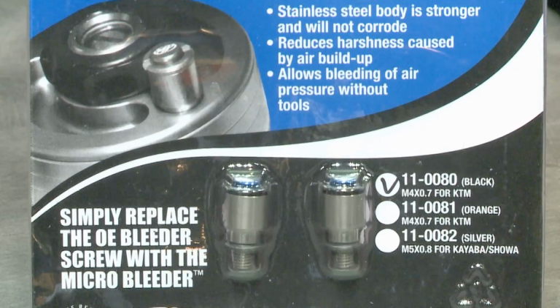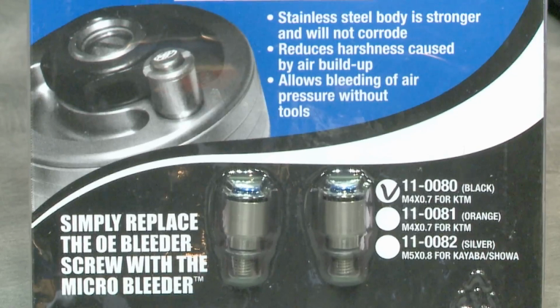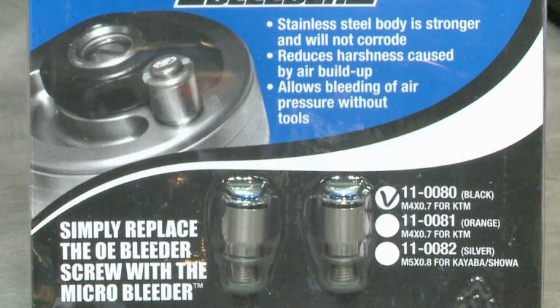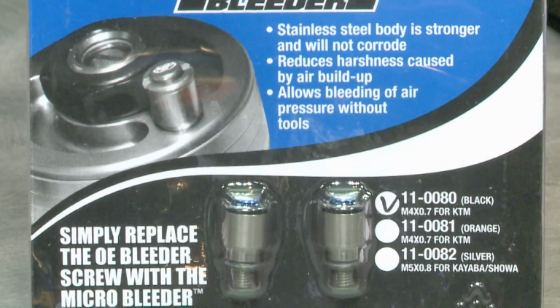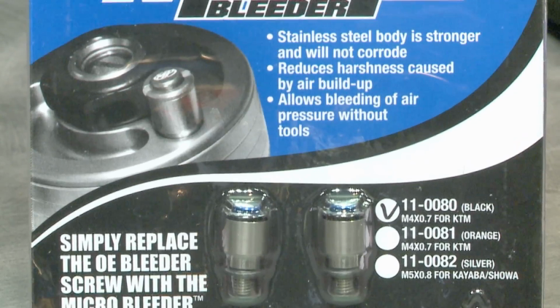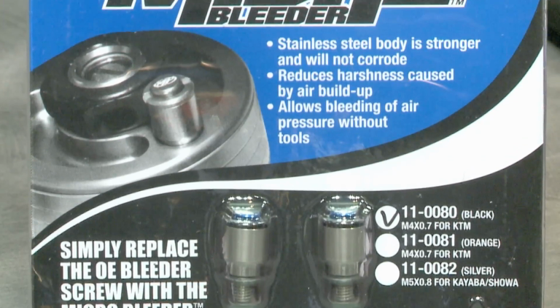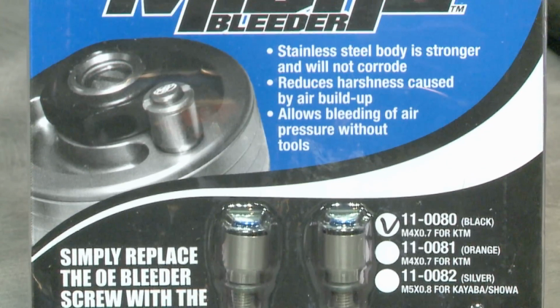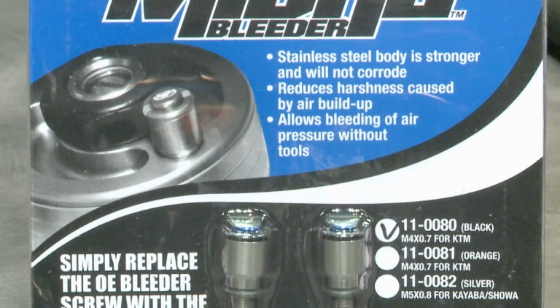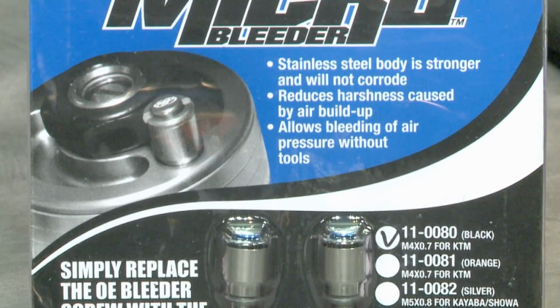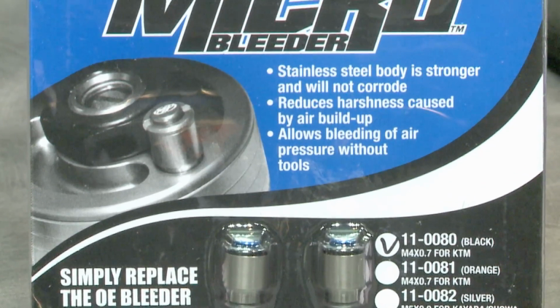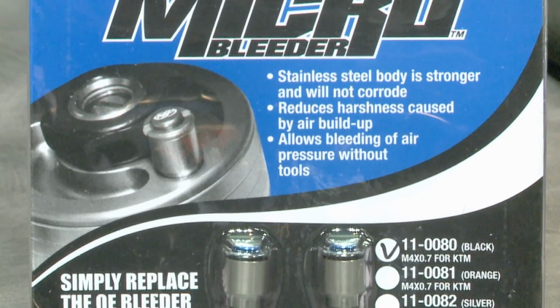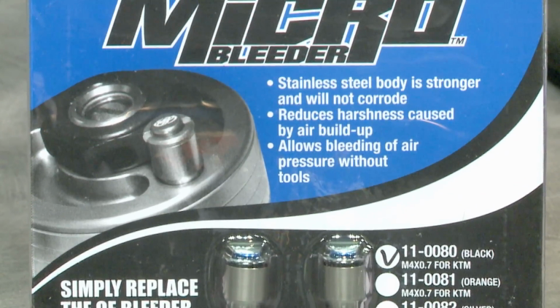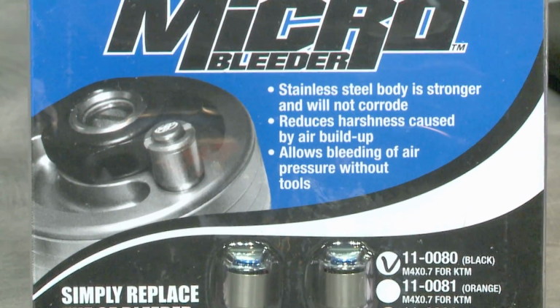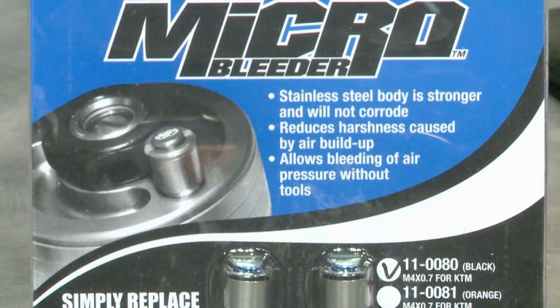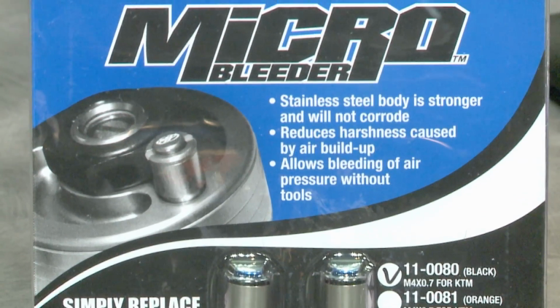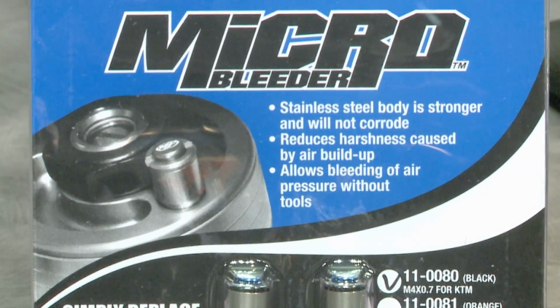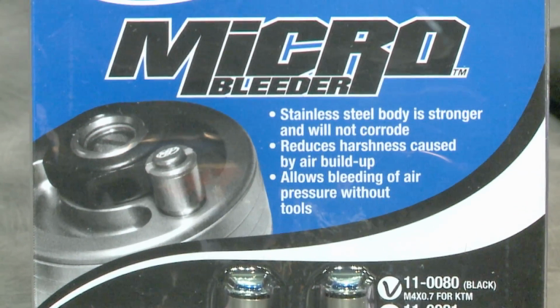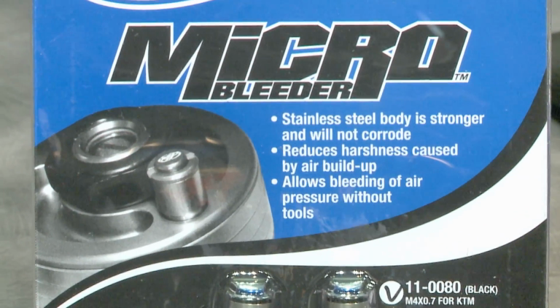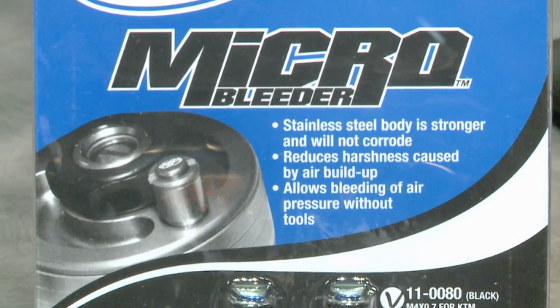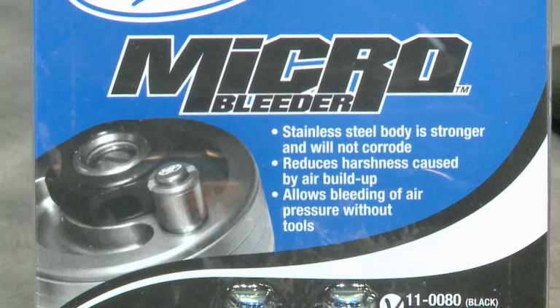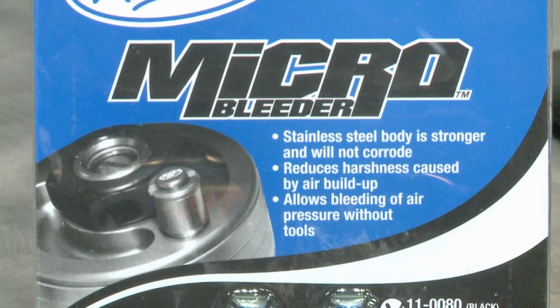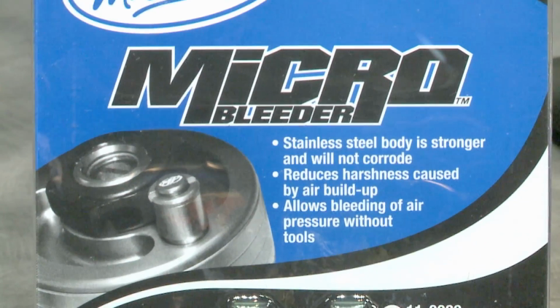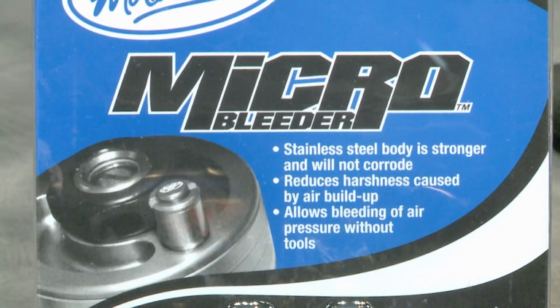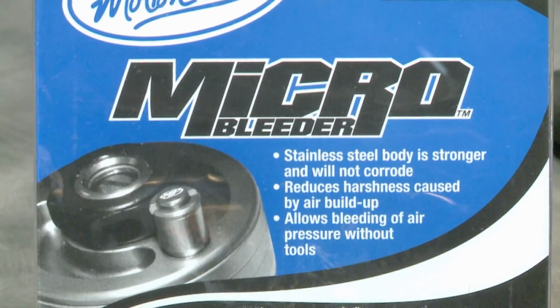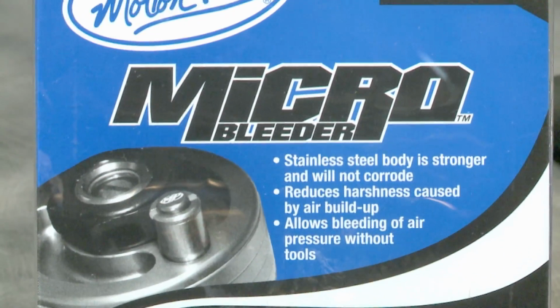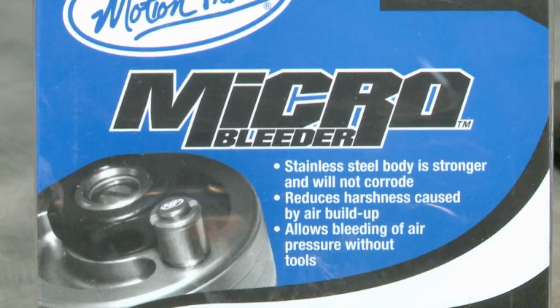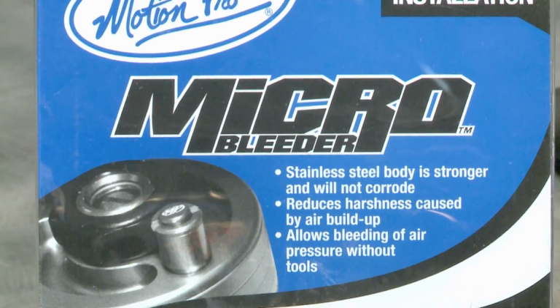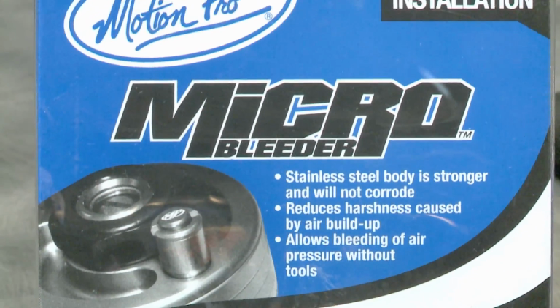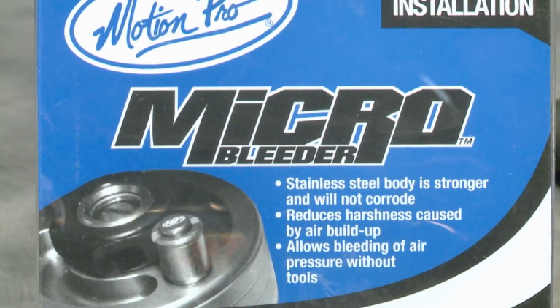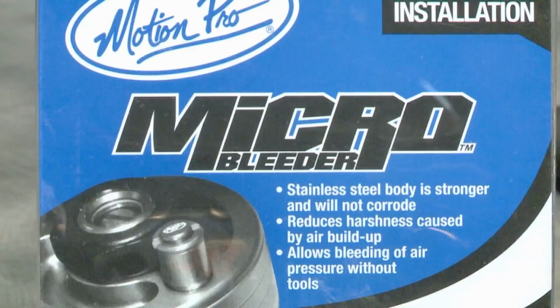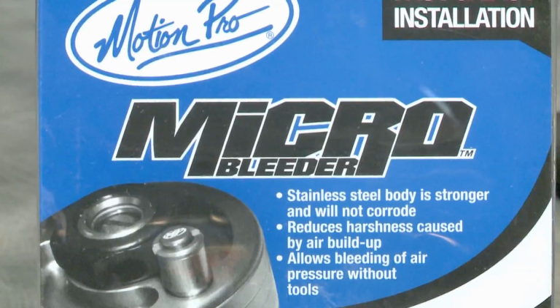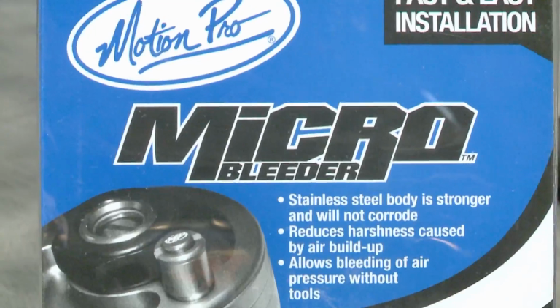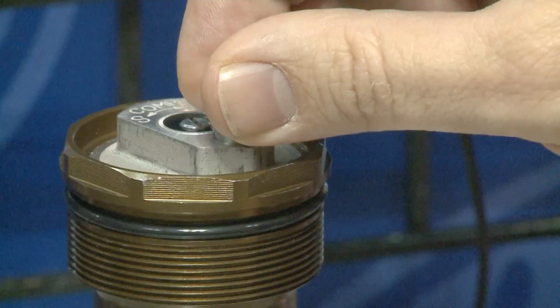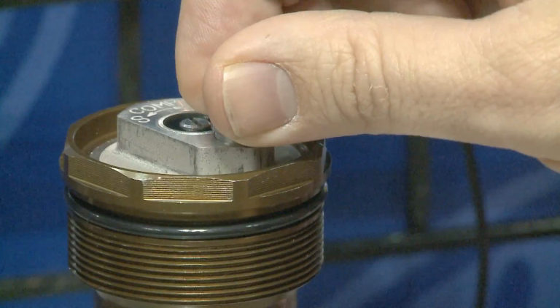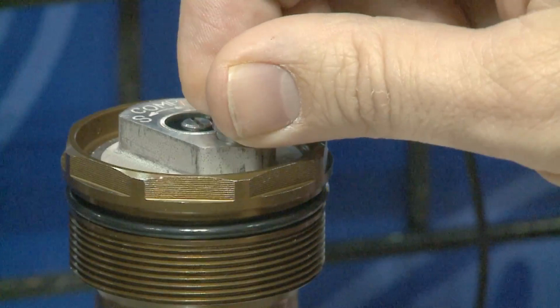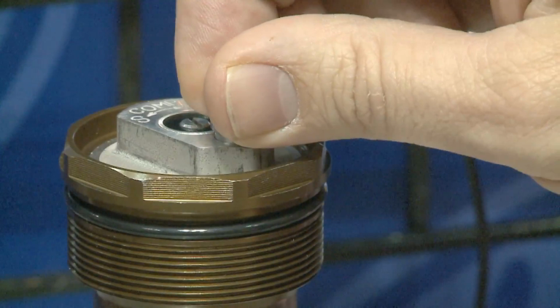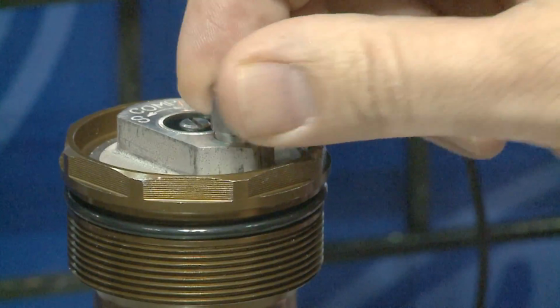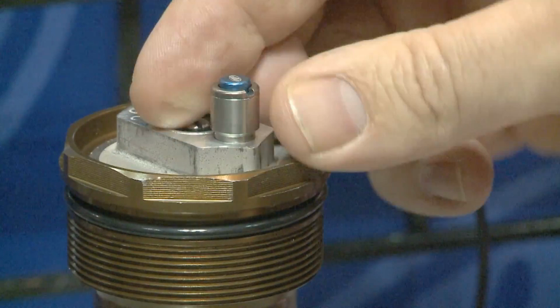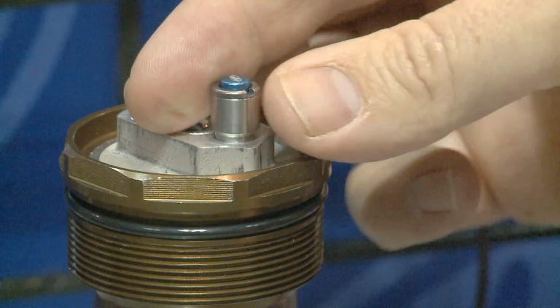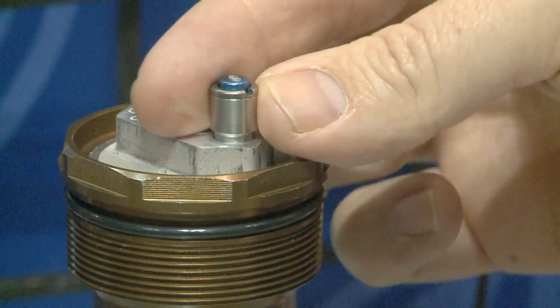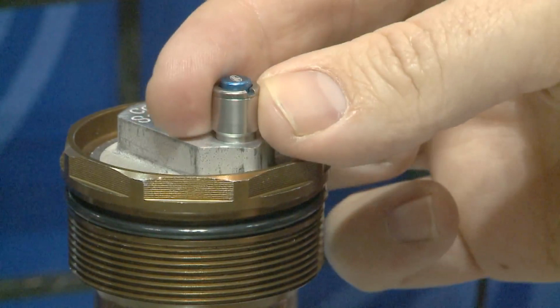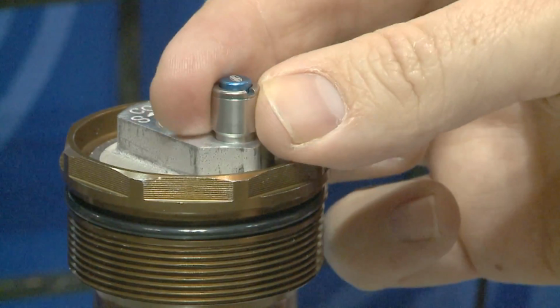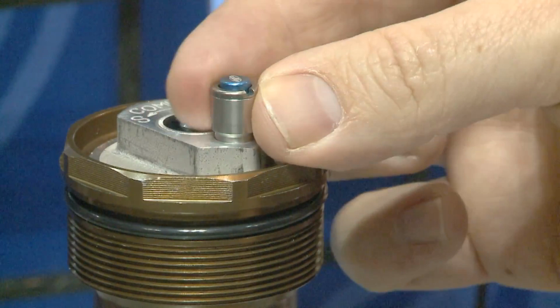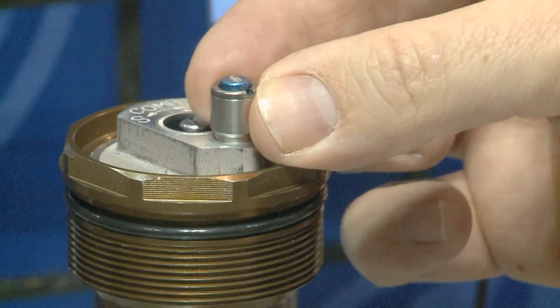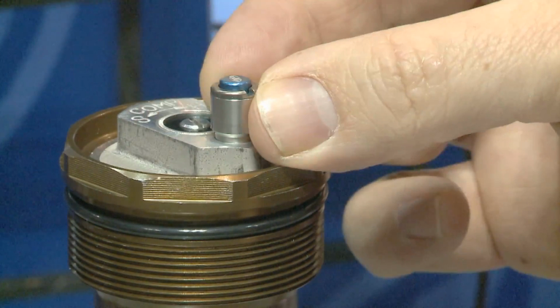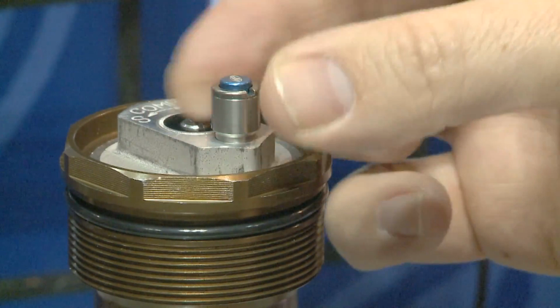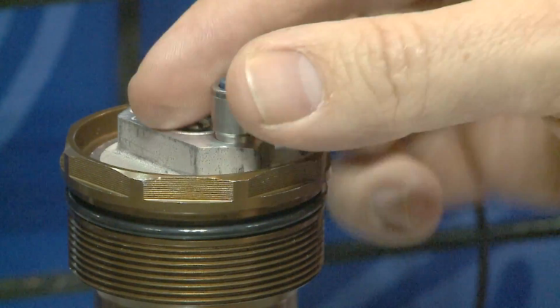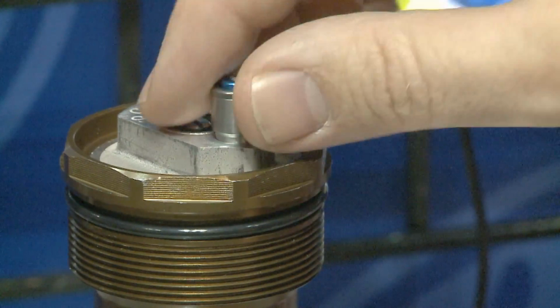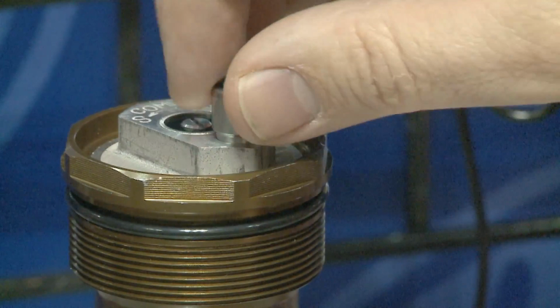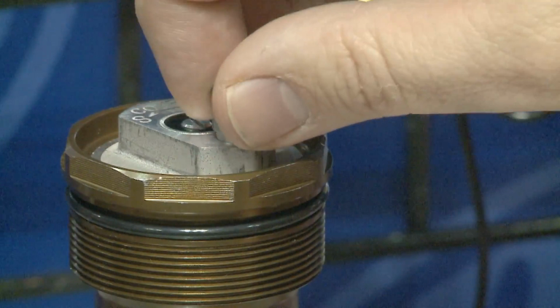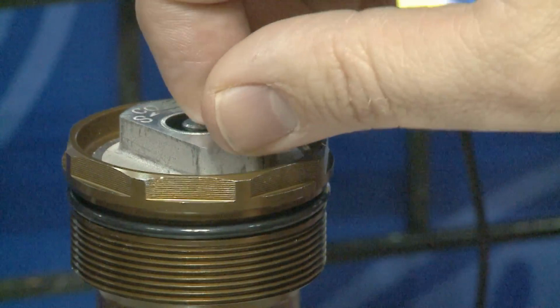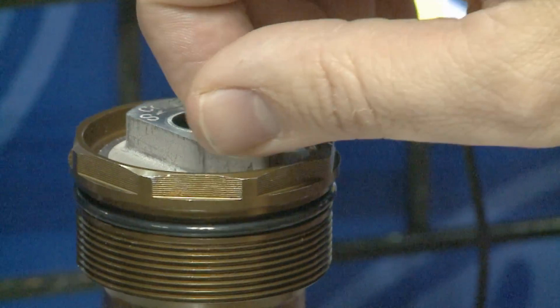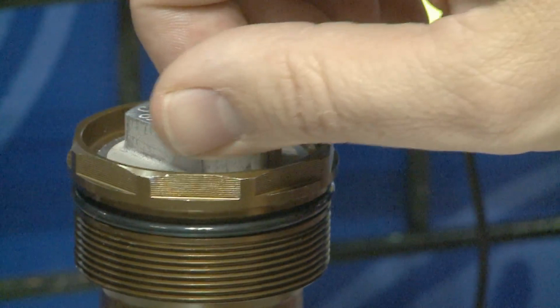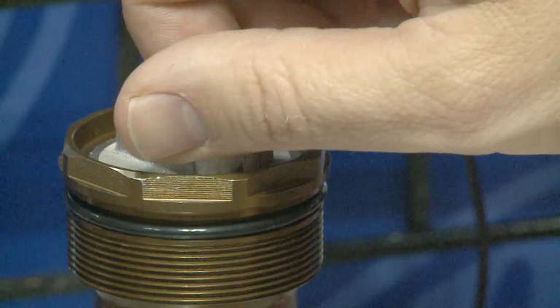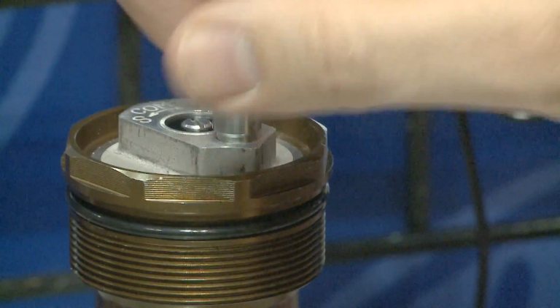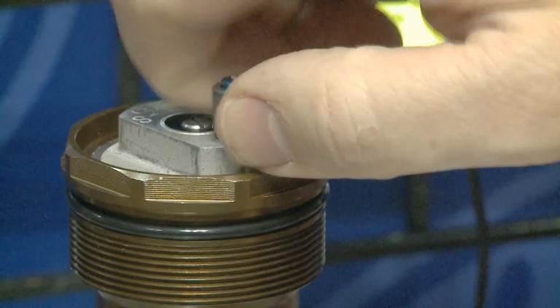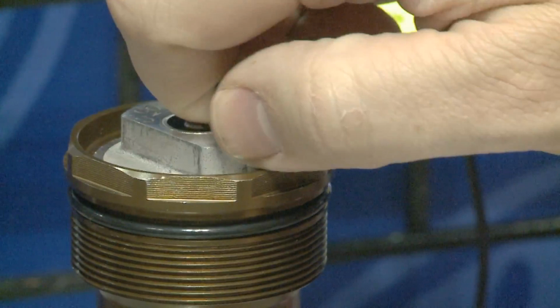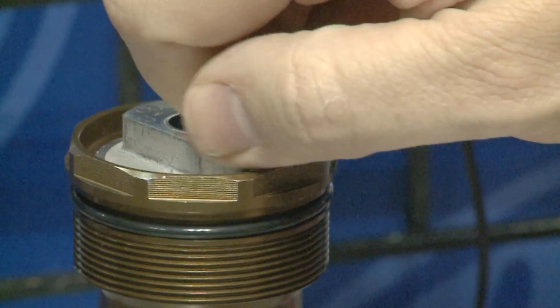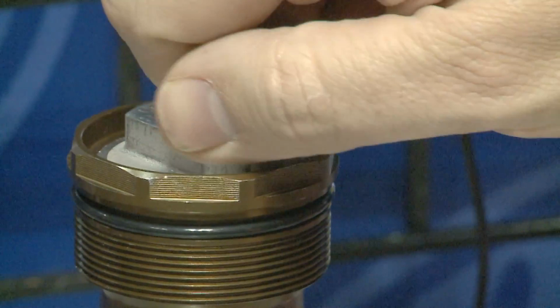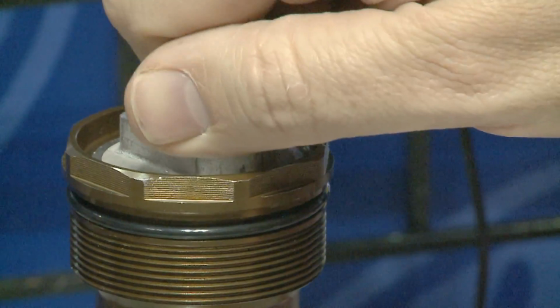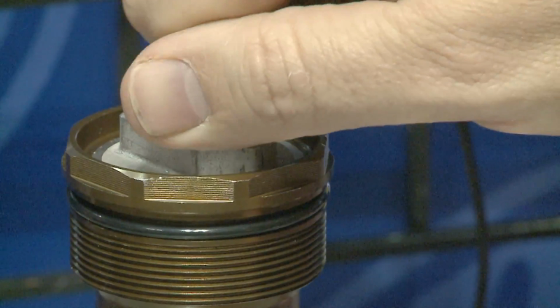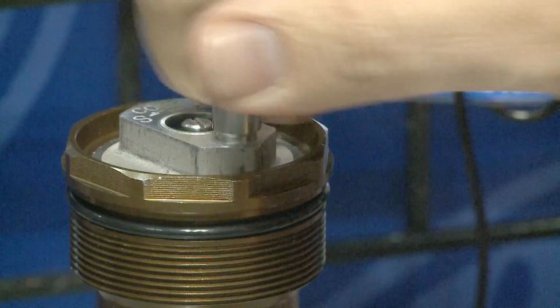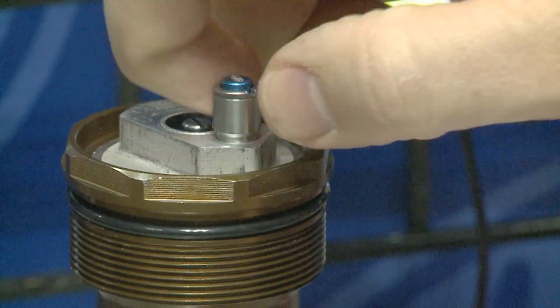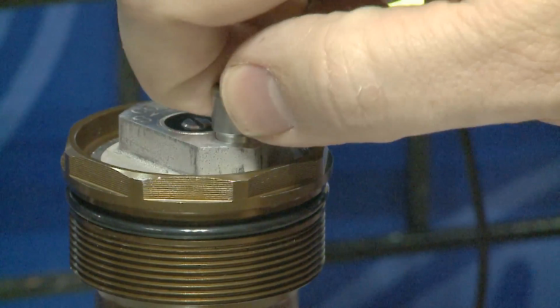The micro bleeders are designed so that when installed in the fork, you can quickly balance the air pressure inside of your fork with just the push of a button.